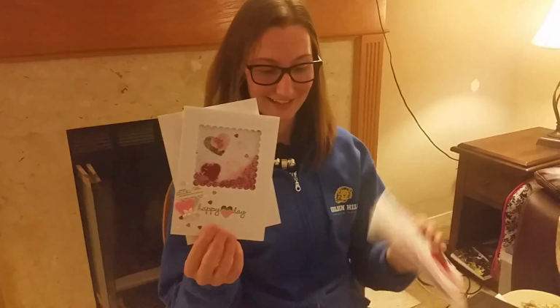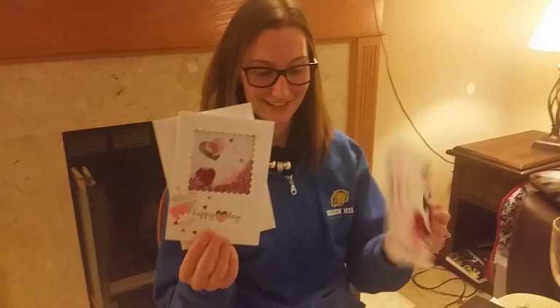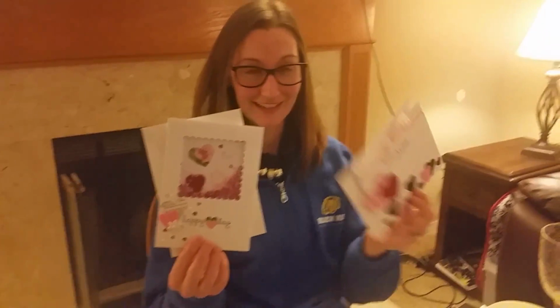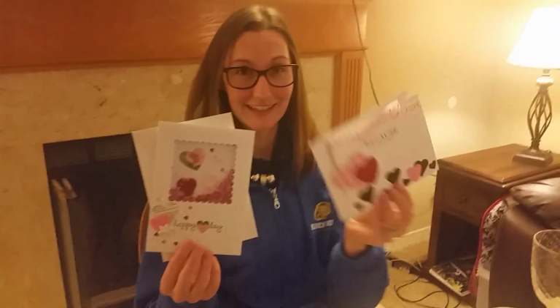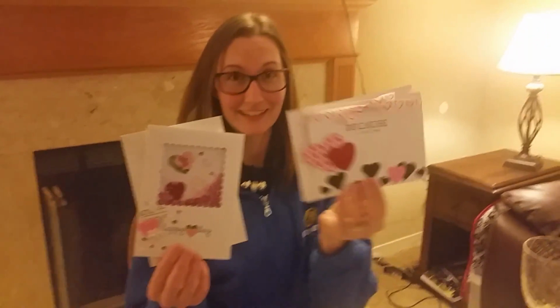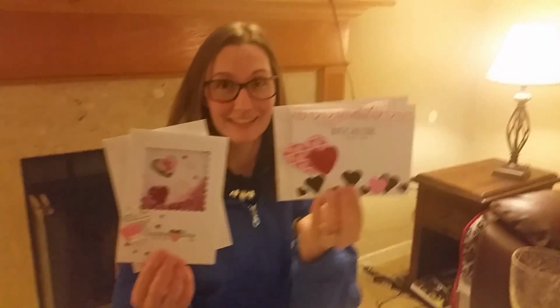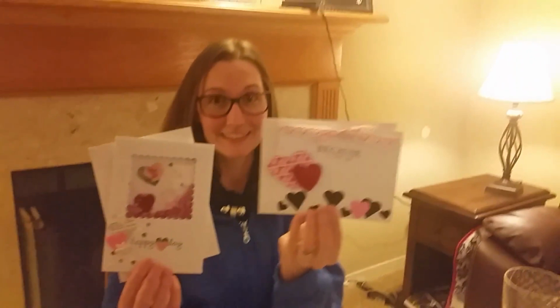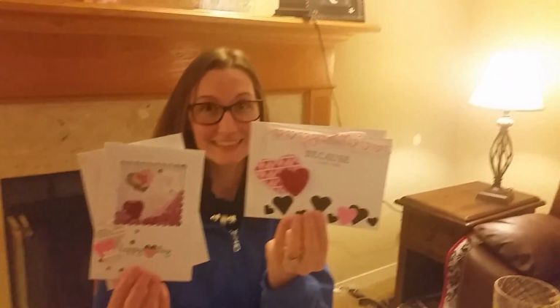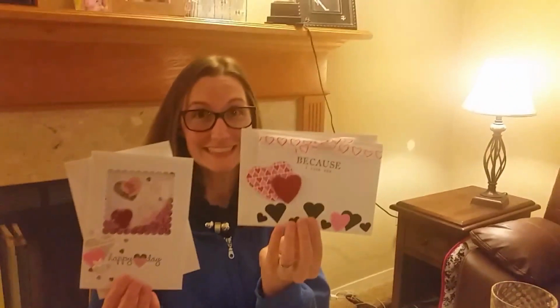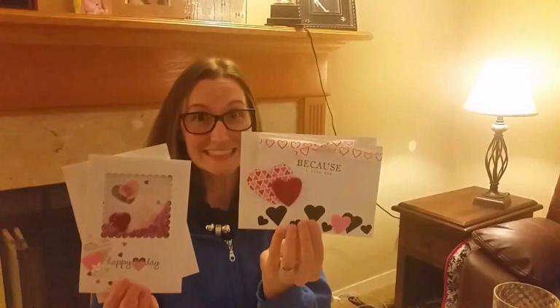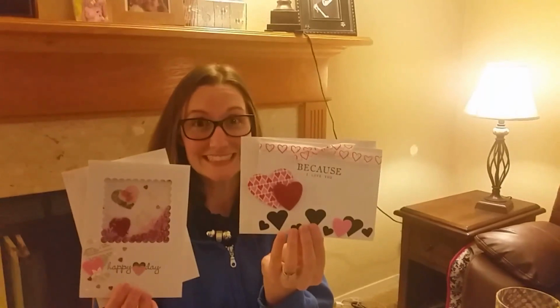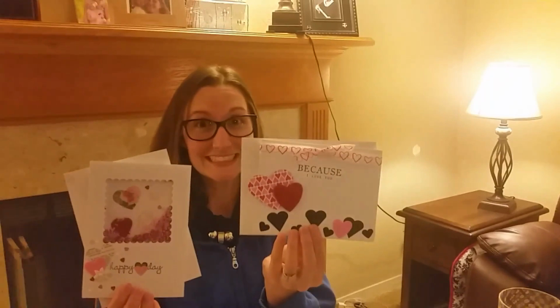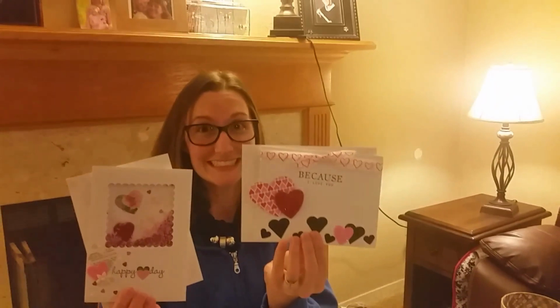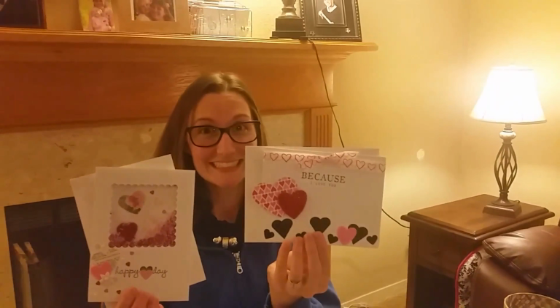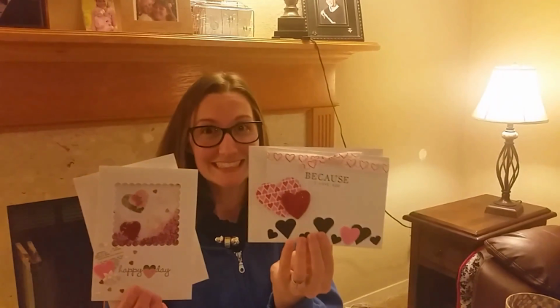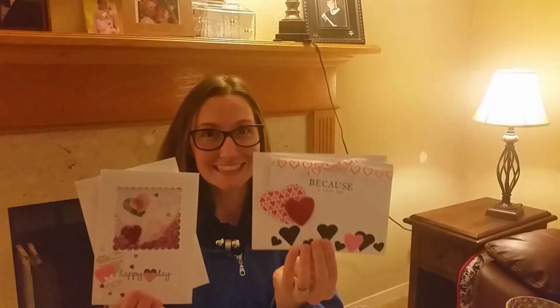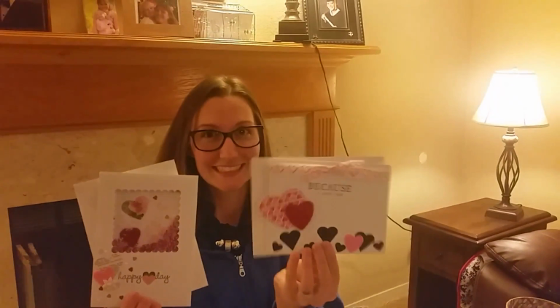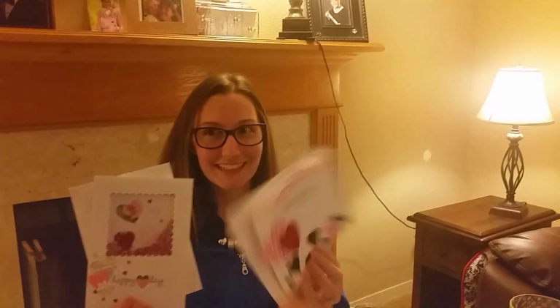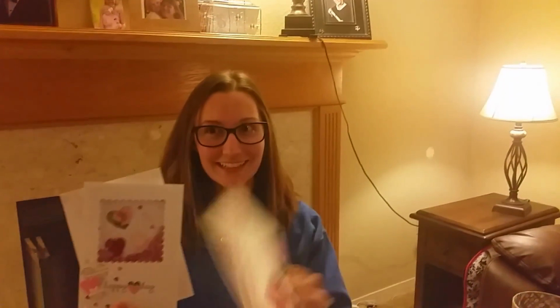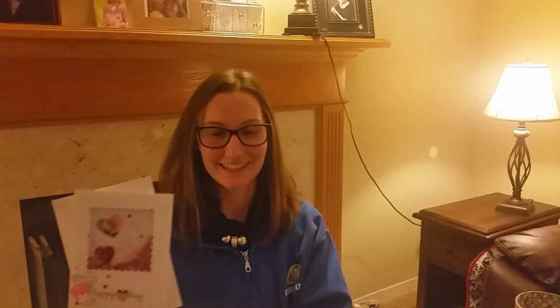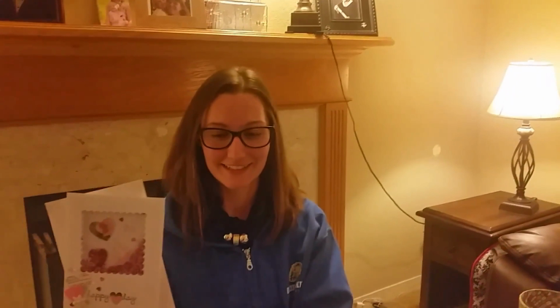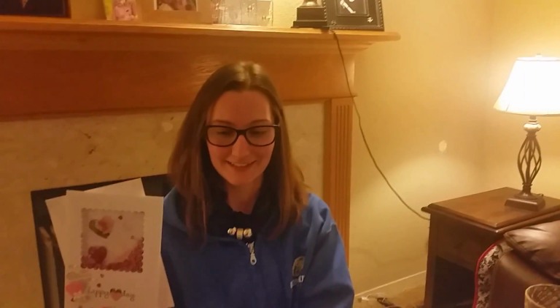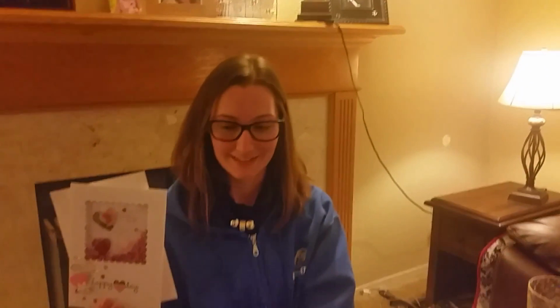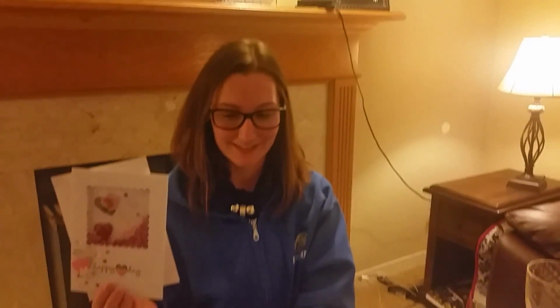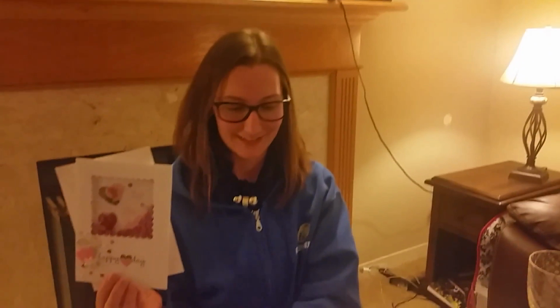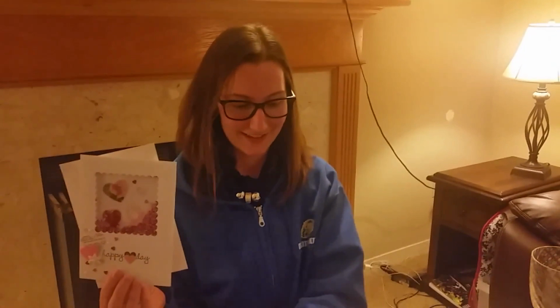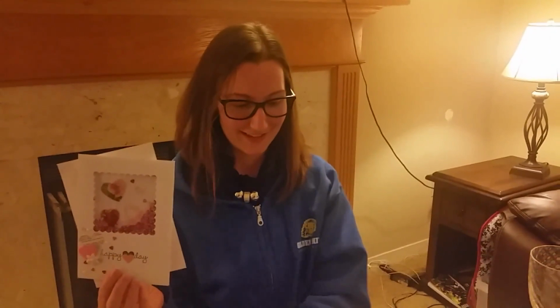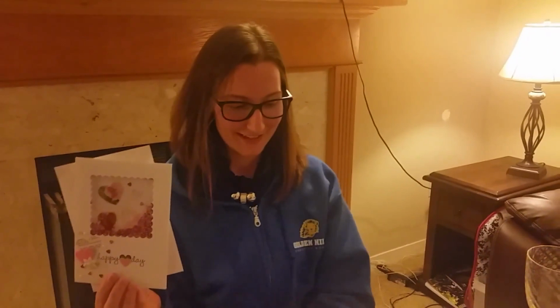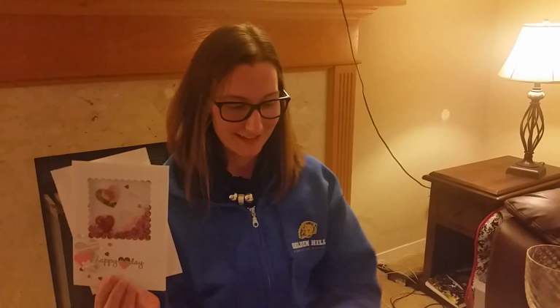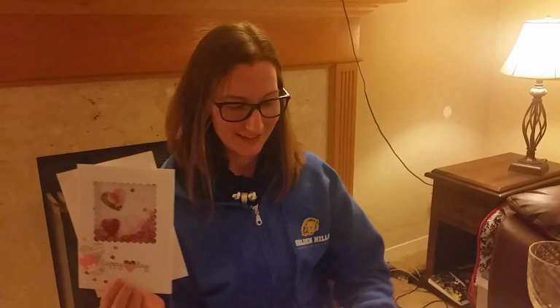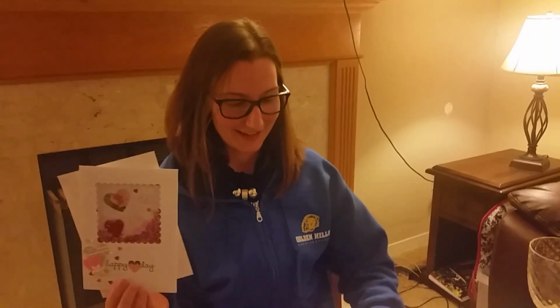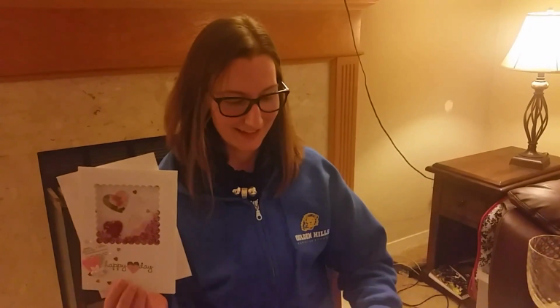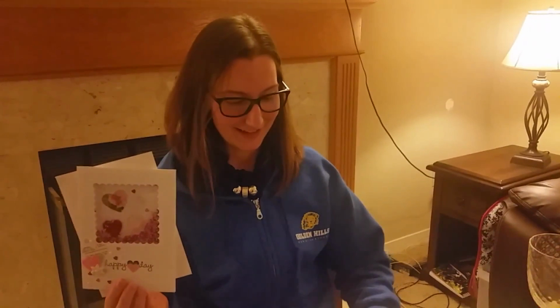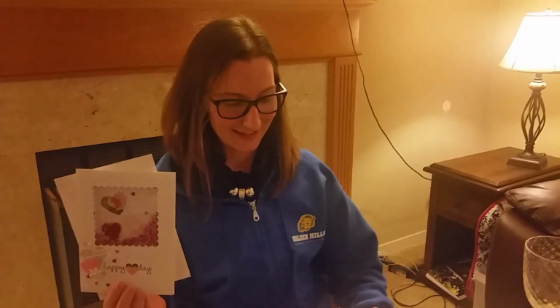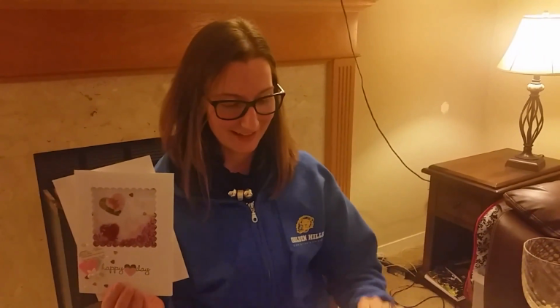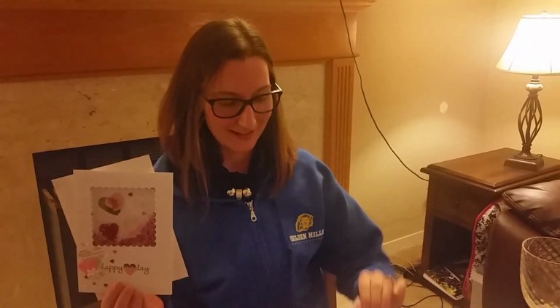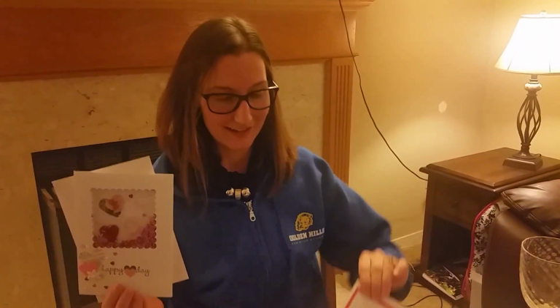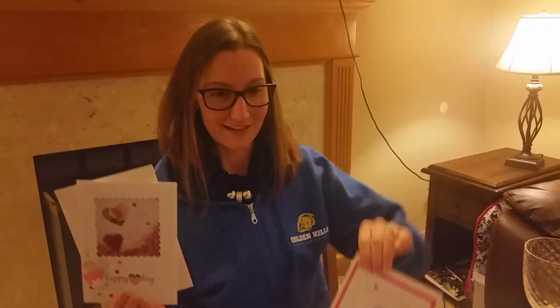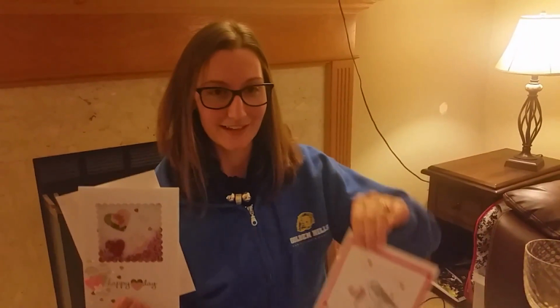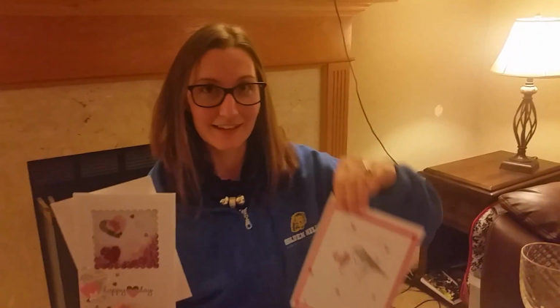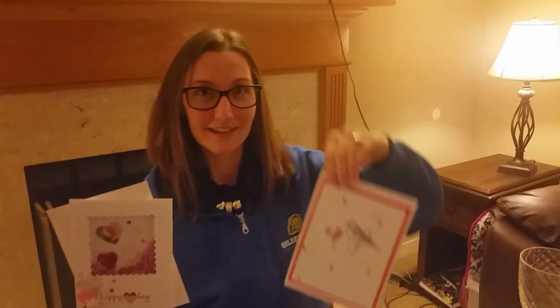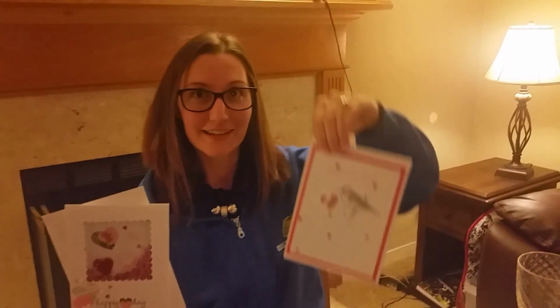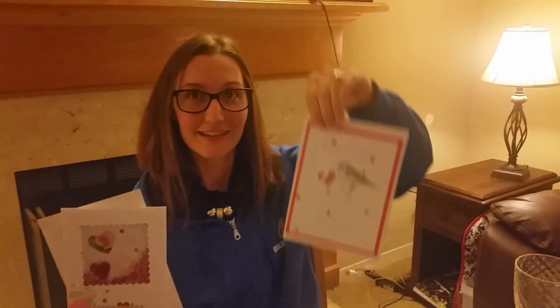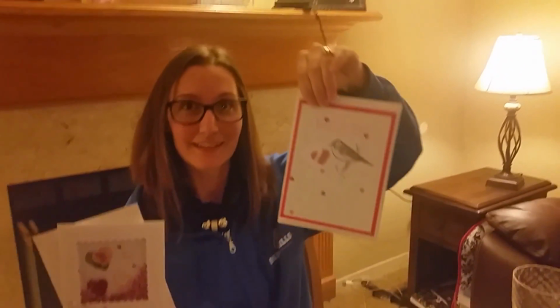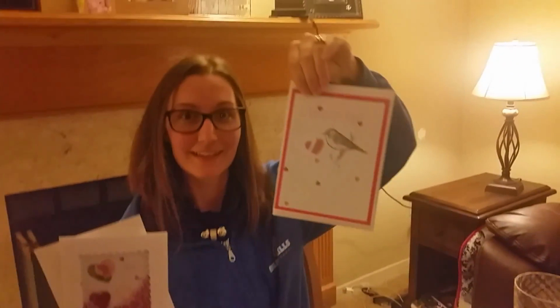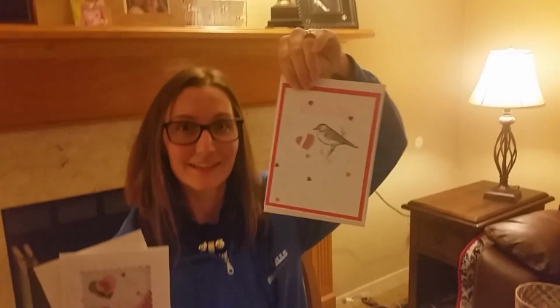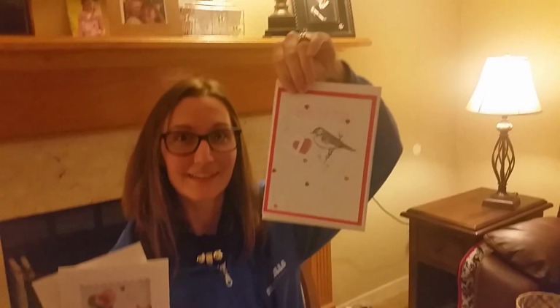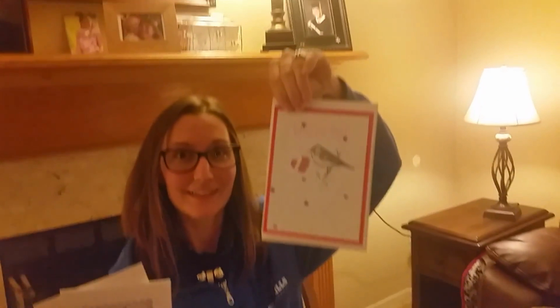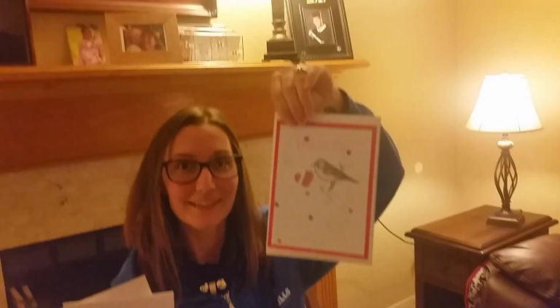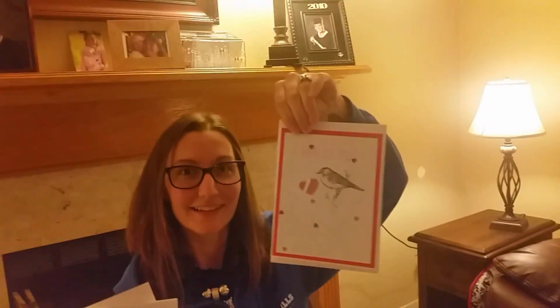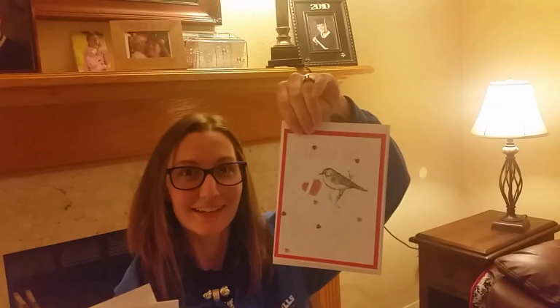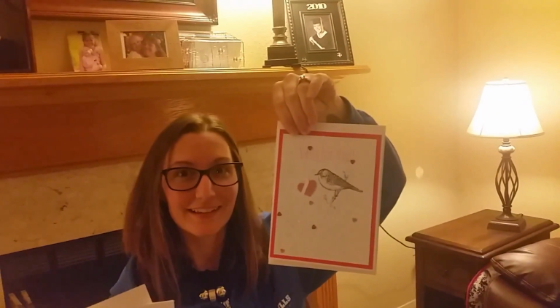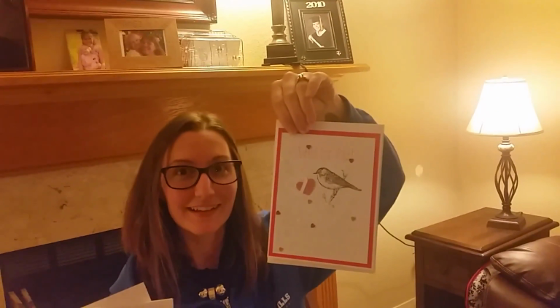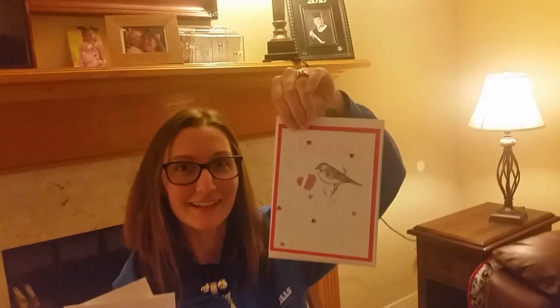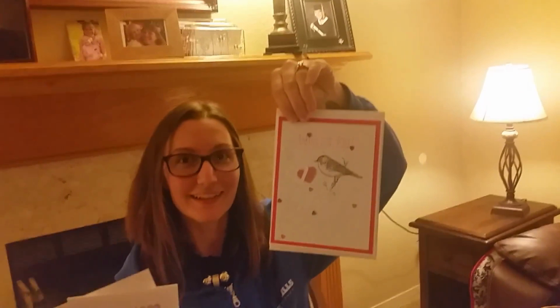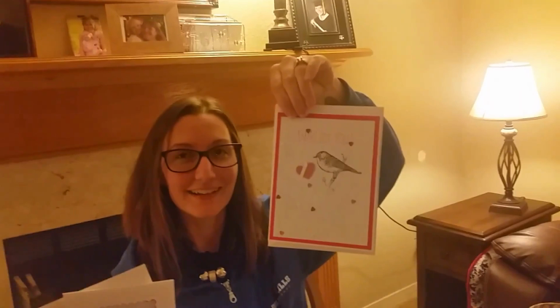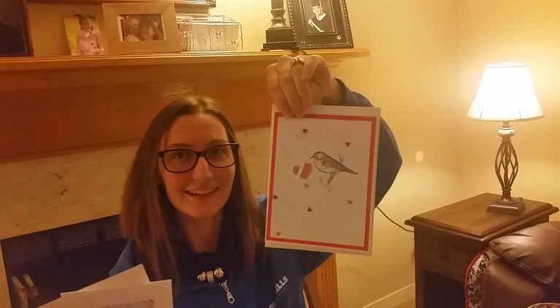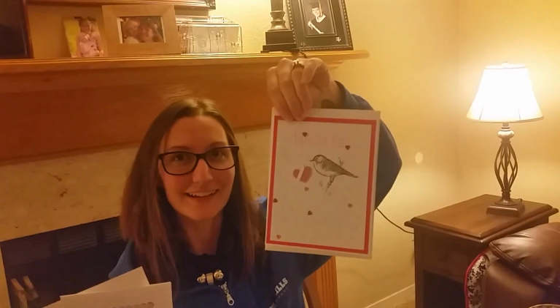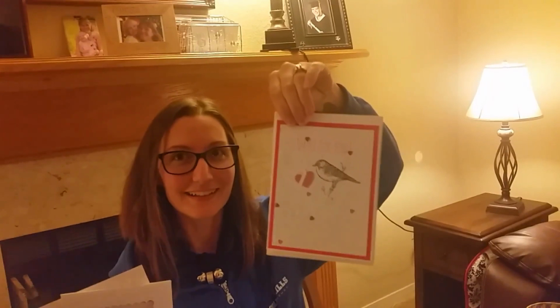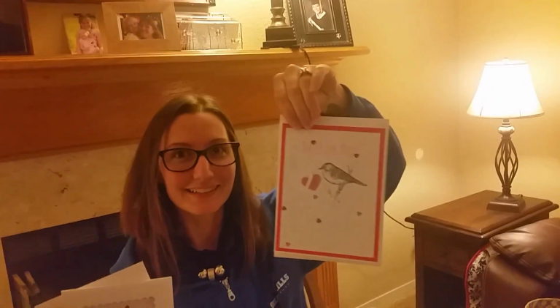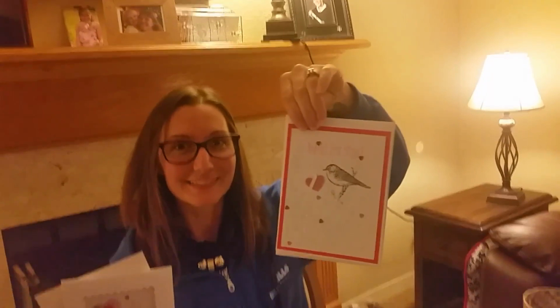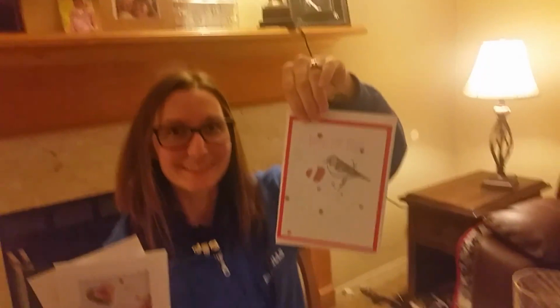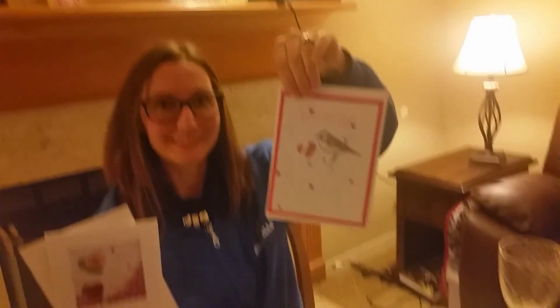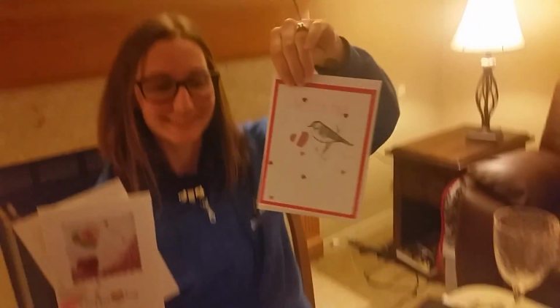Let's see your other card. Oh, I like that one too. Let me get that one too. Cute.